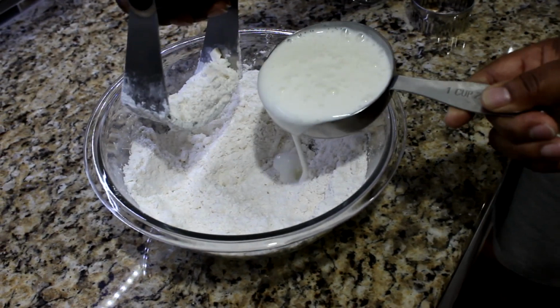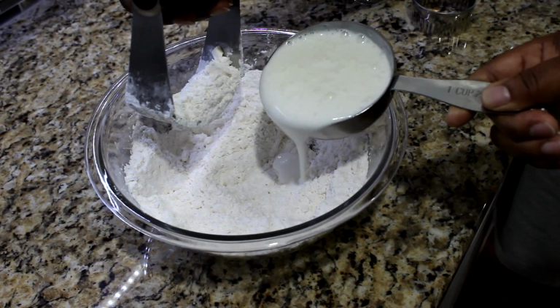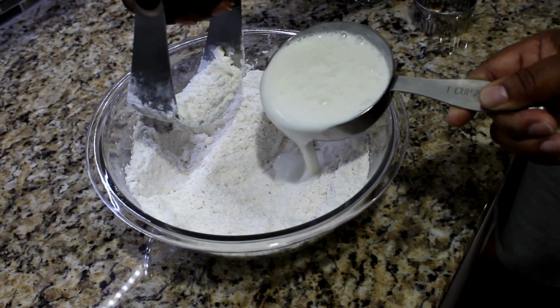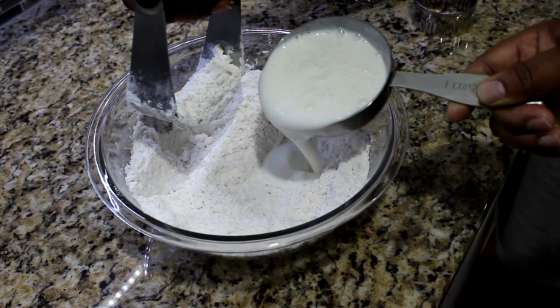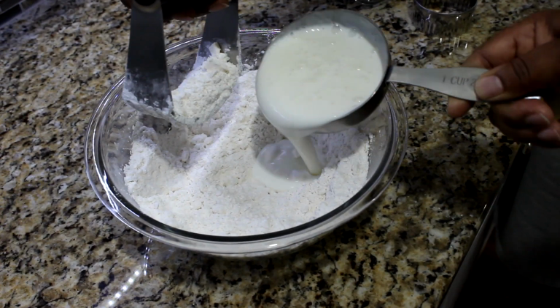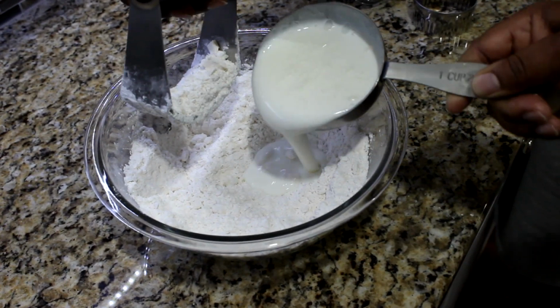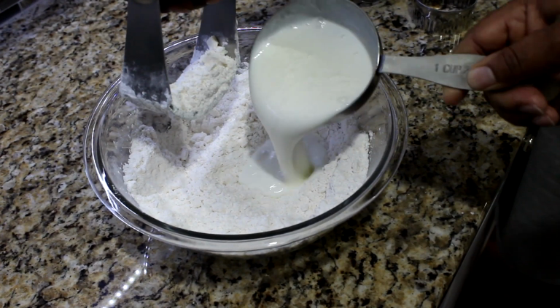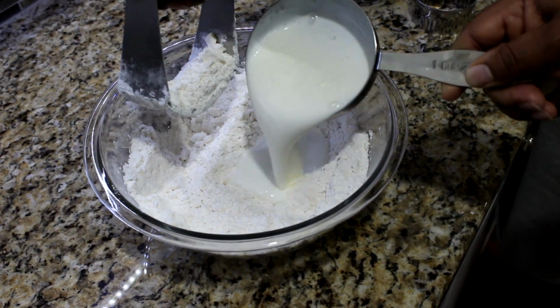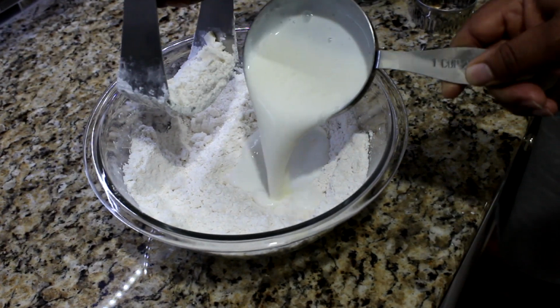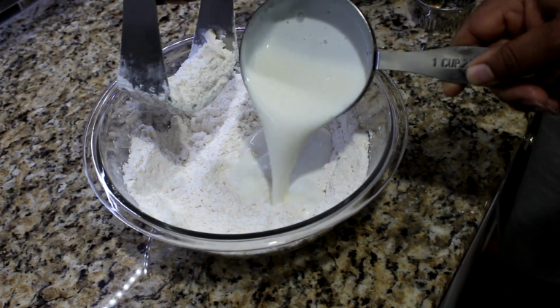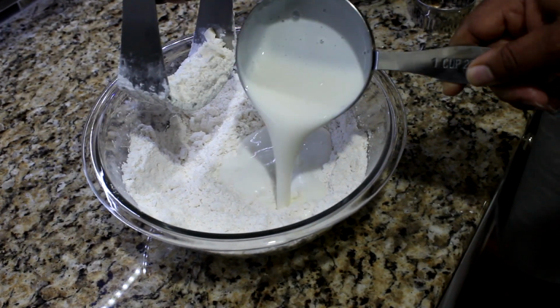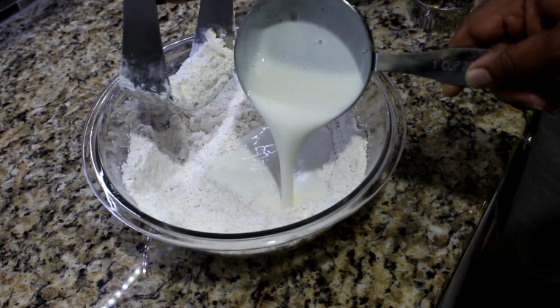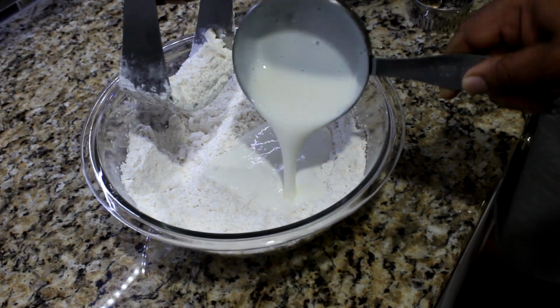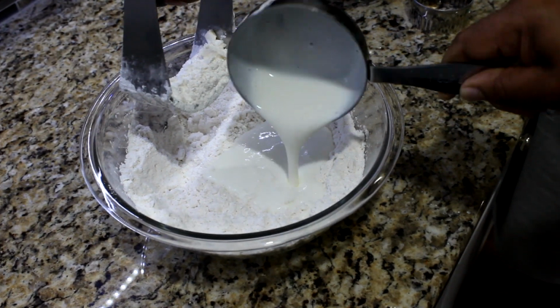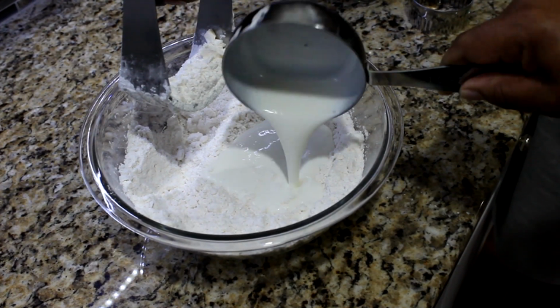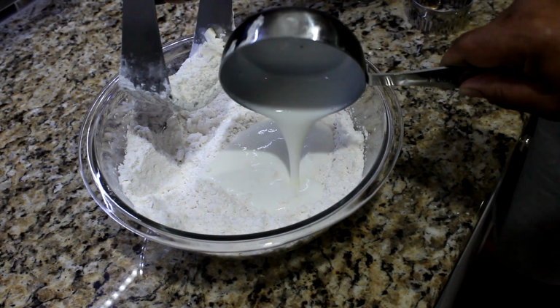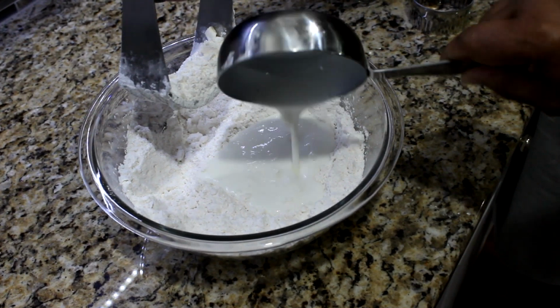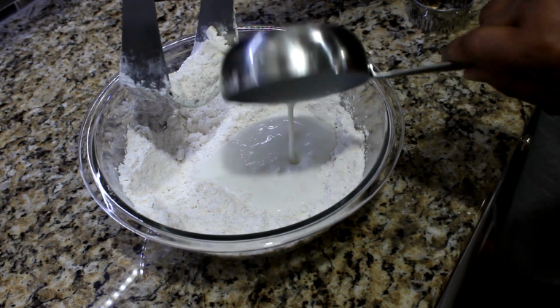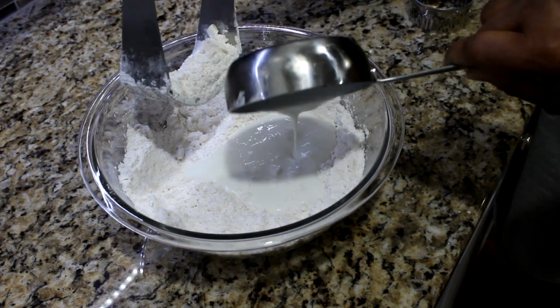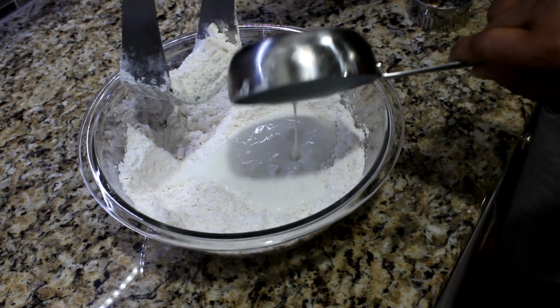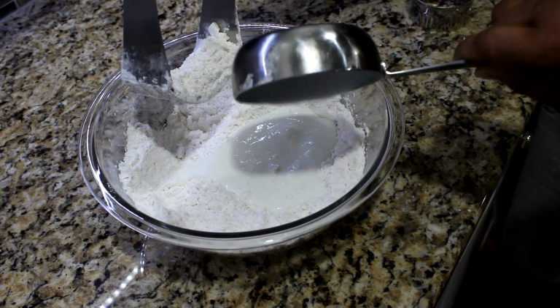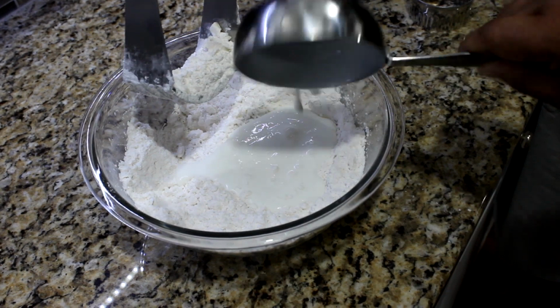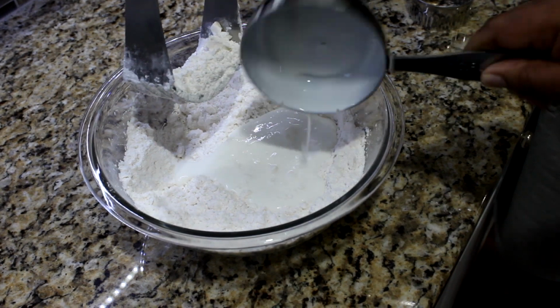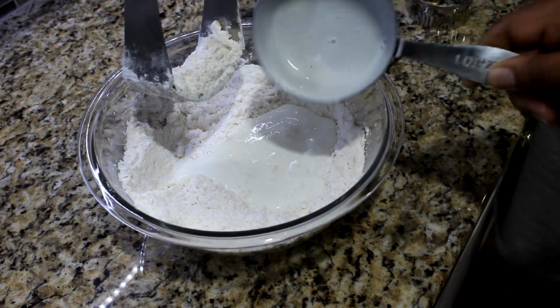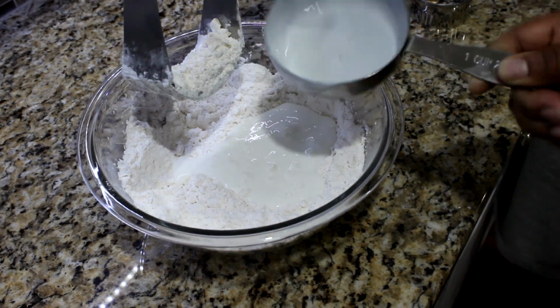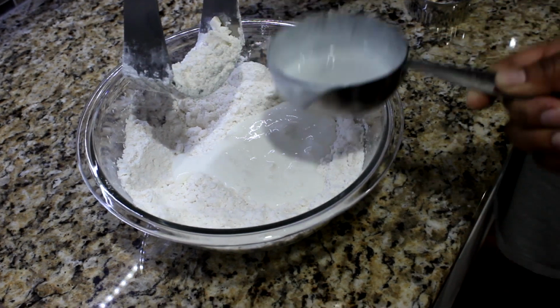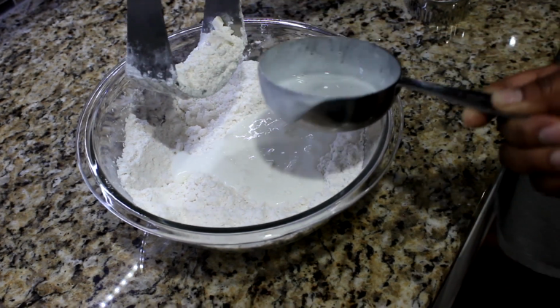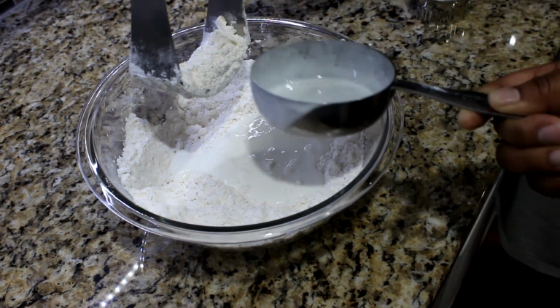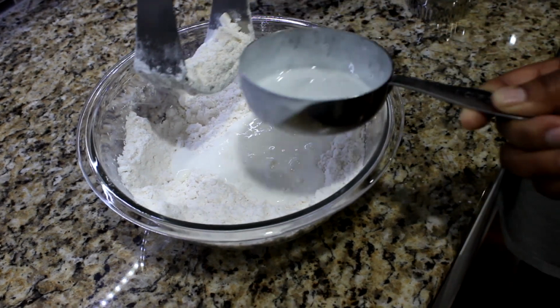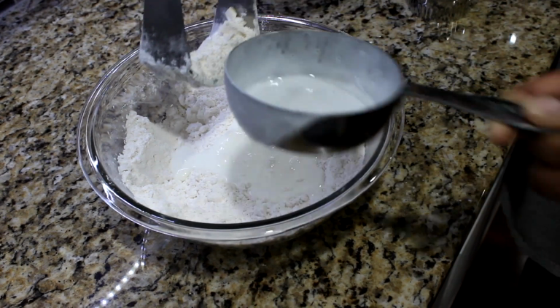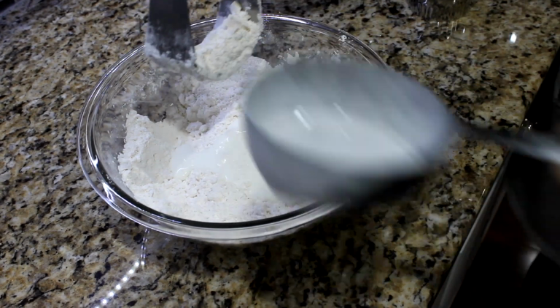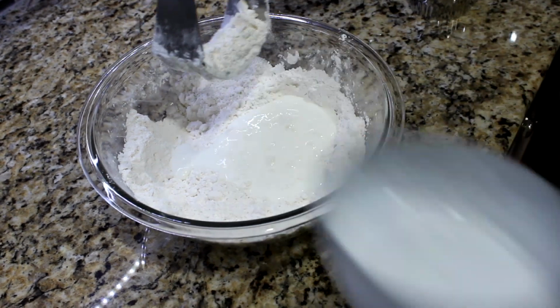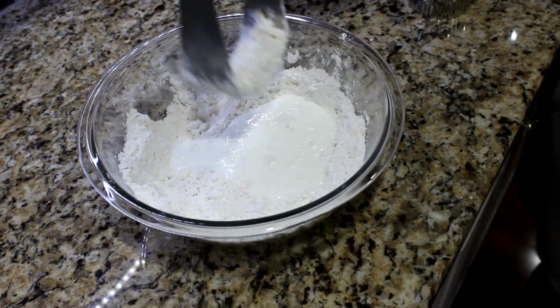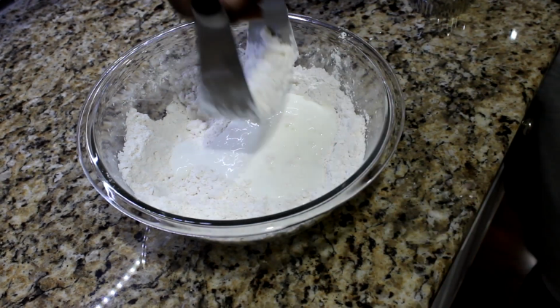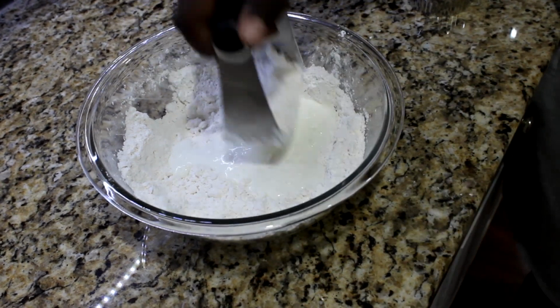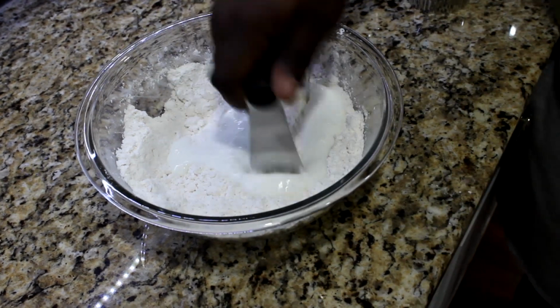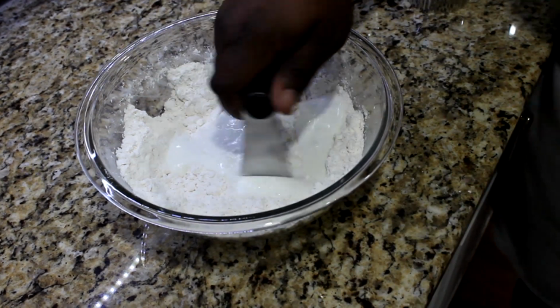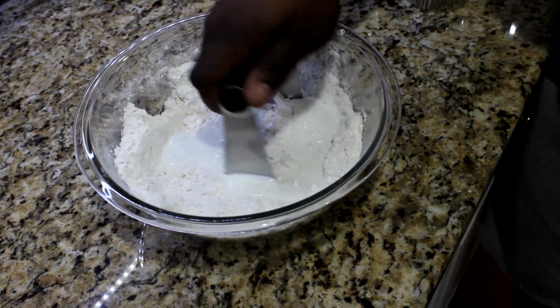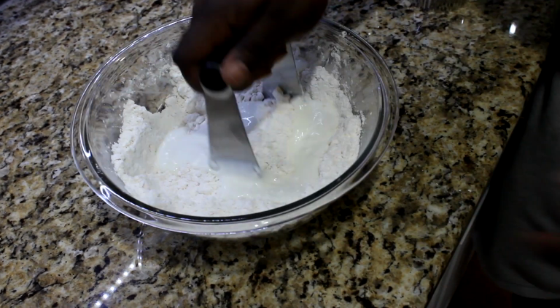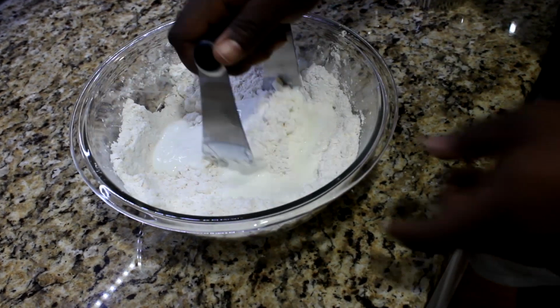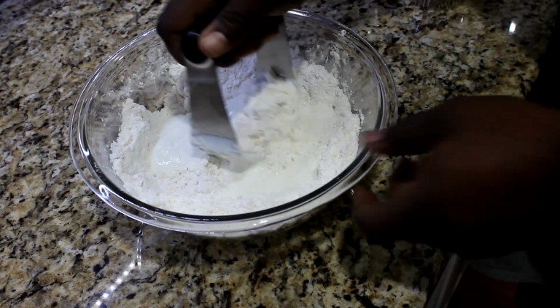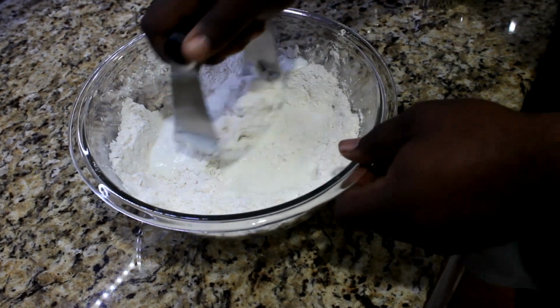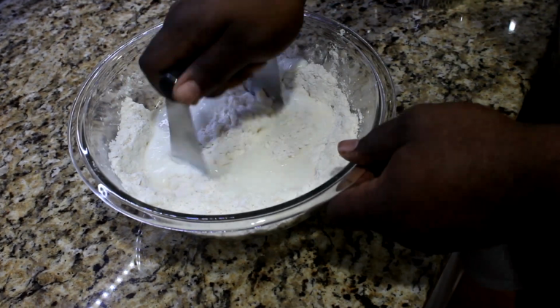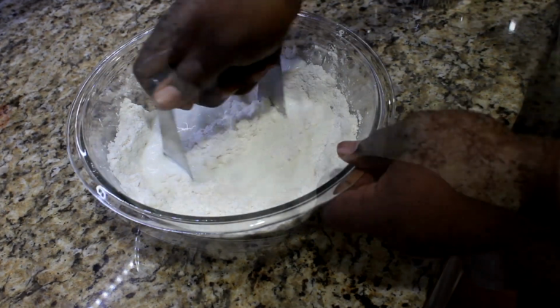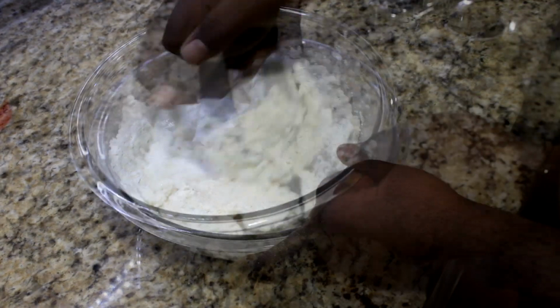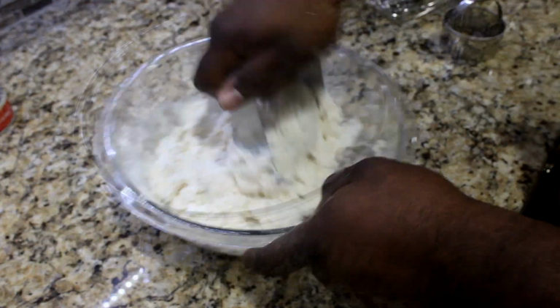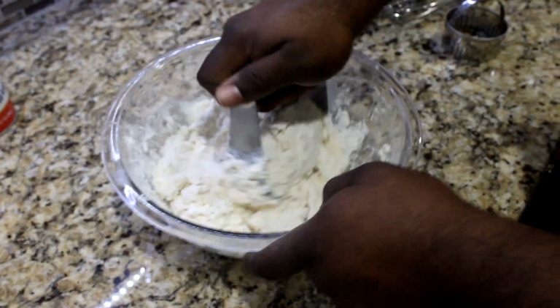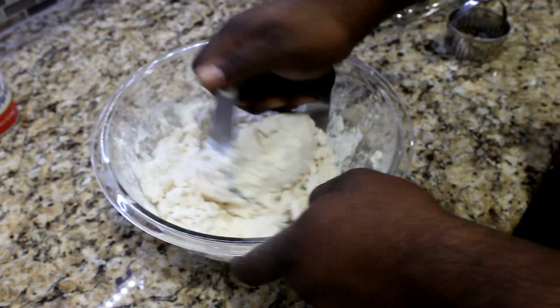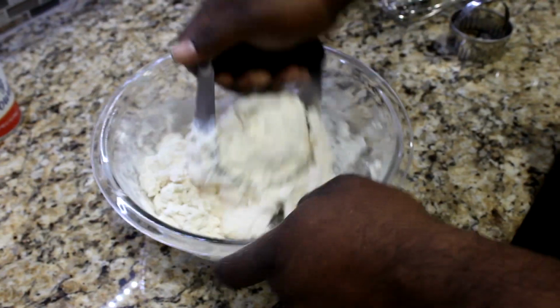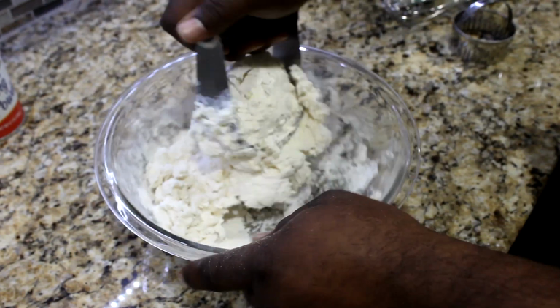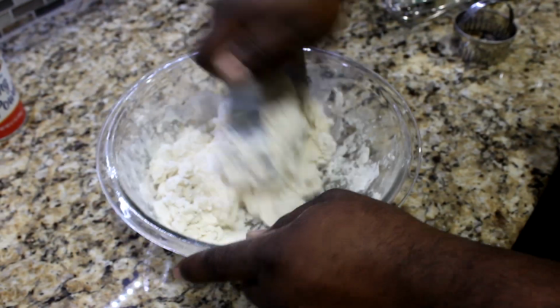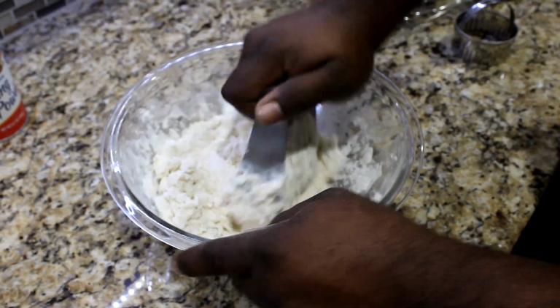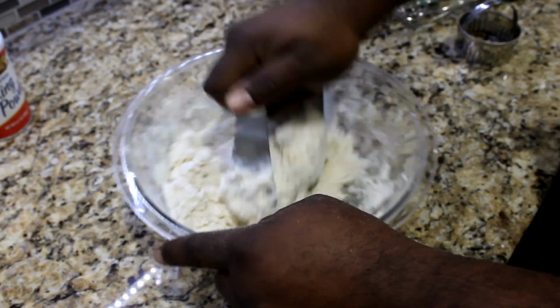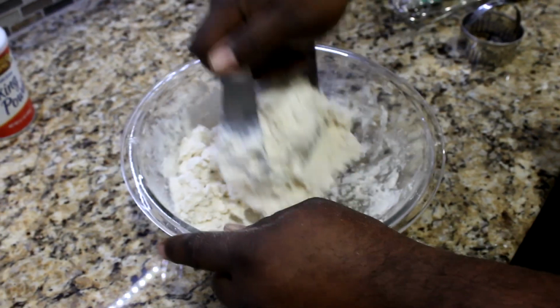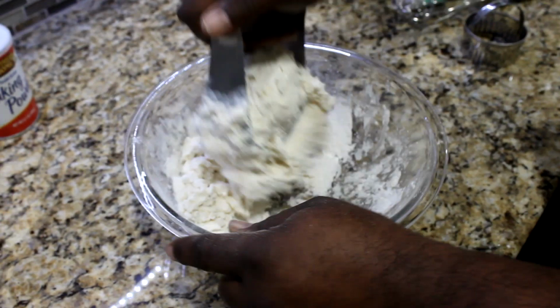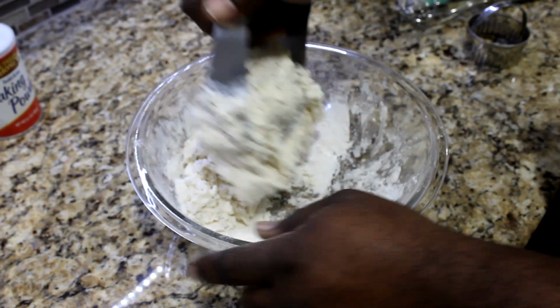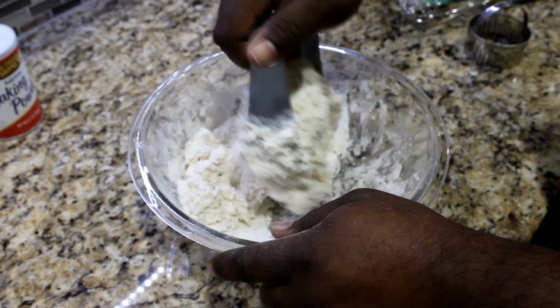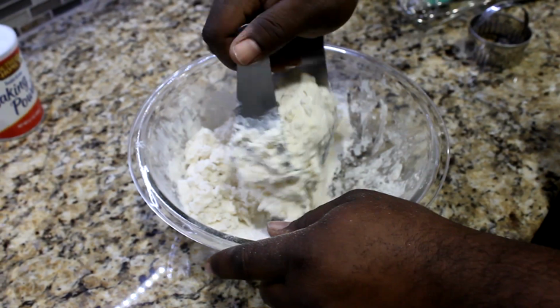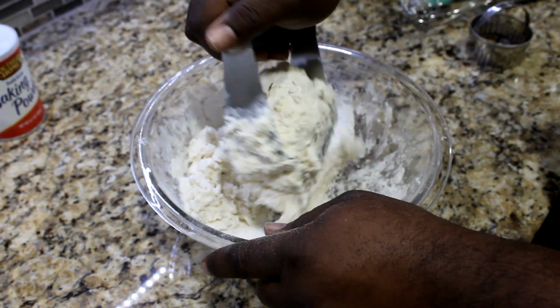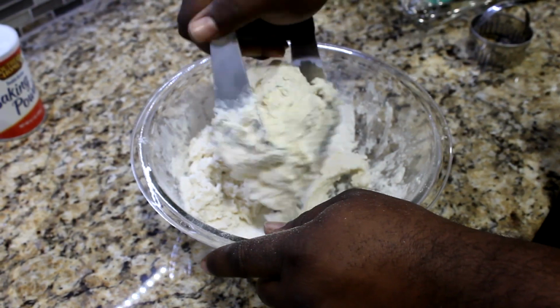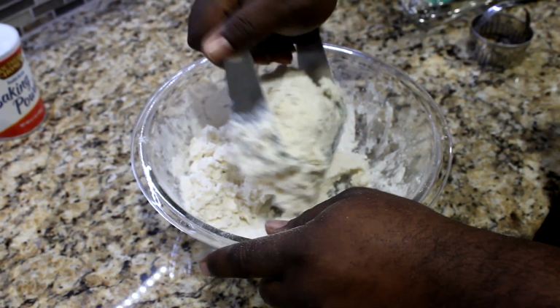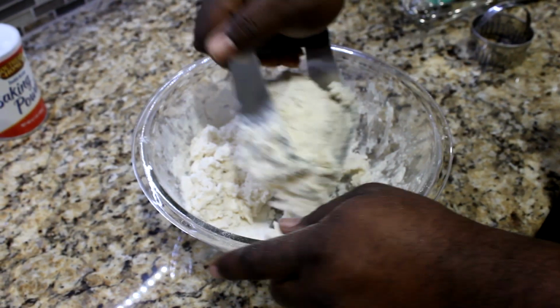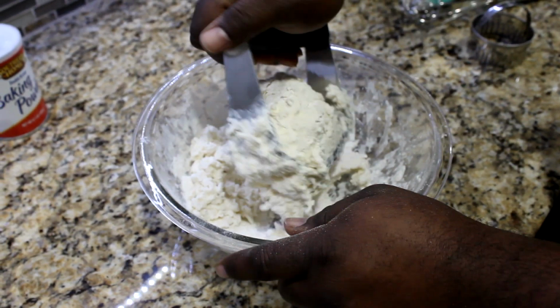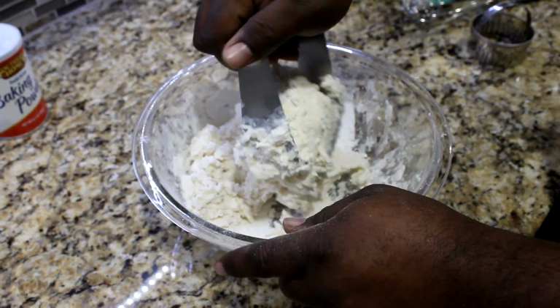Add 1 cup of buttermilk. Mix ingredients well, but do not over mix.